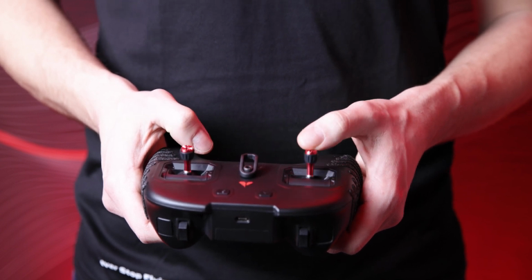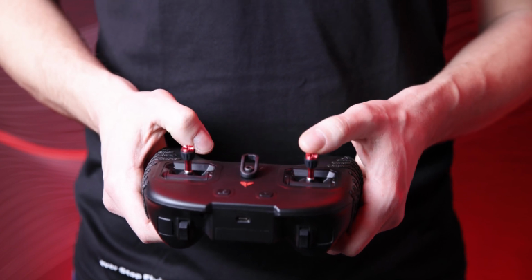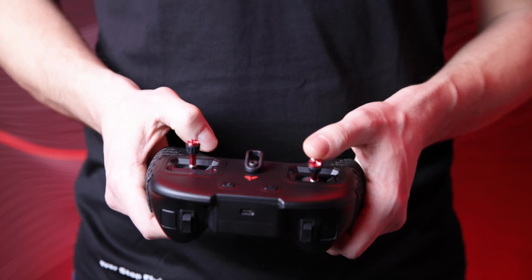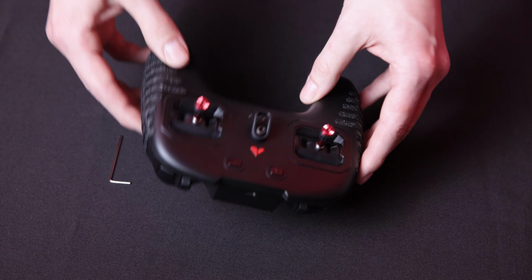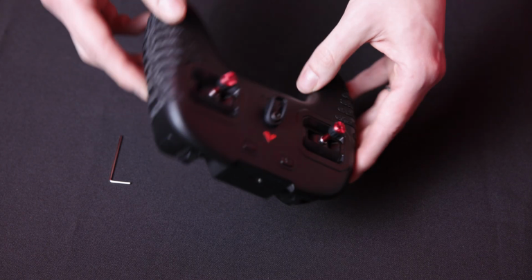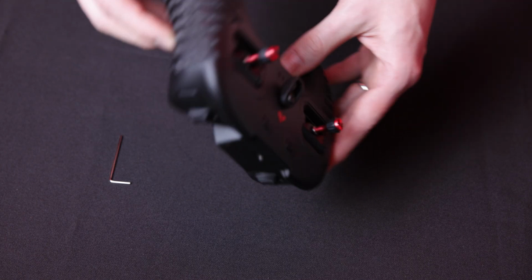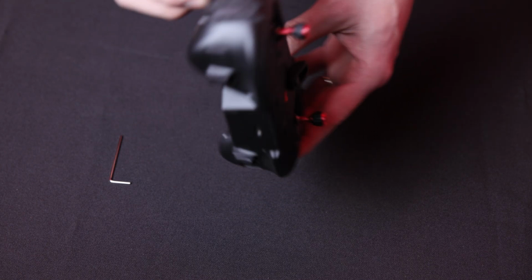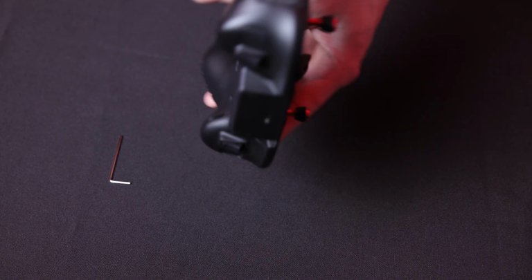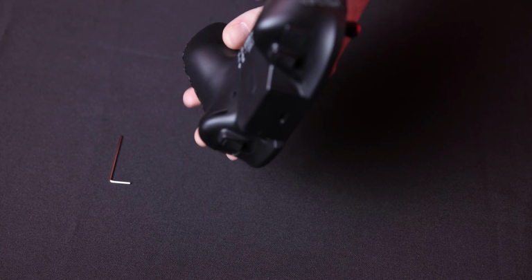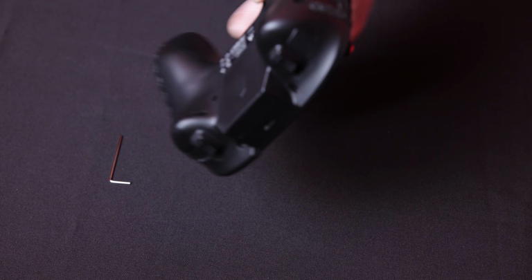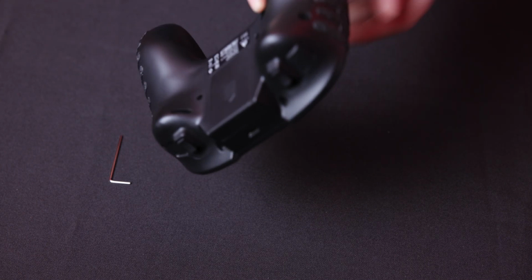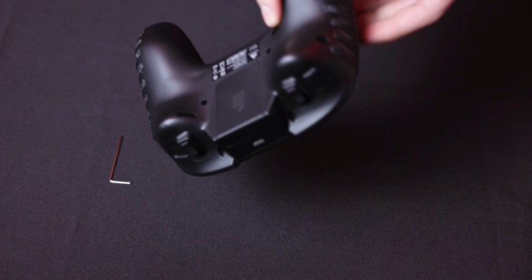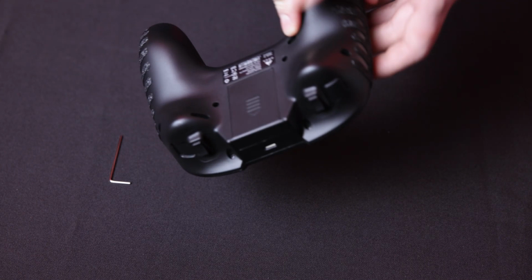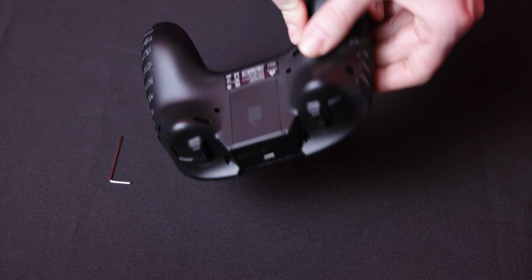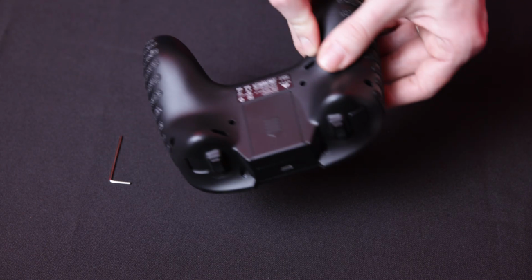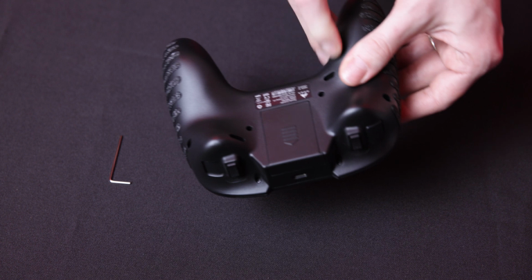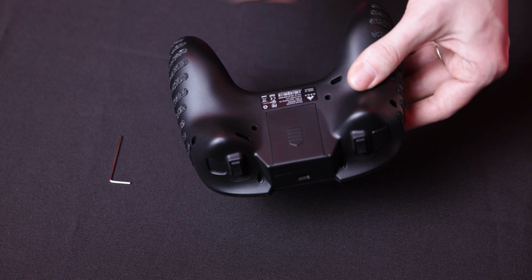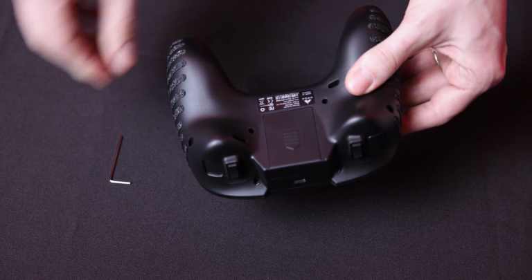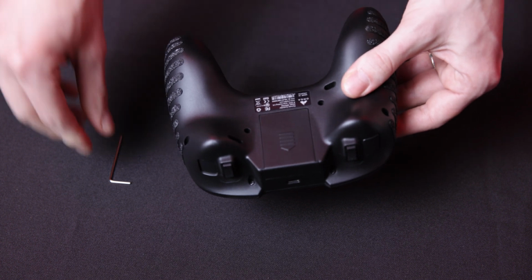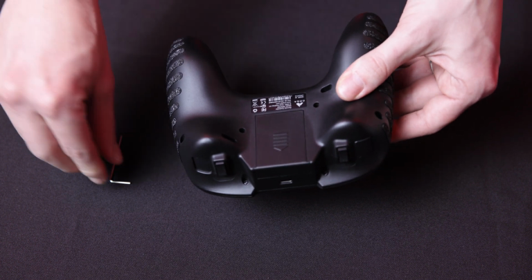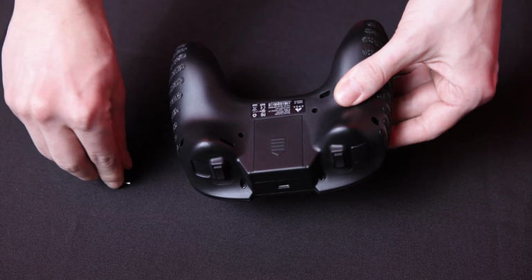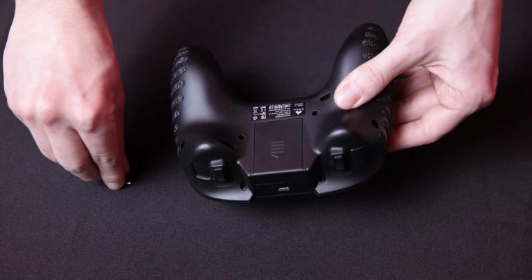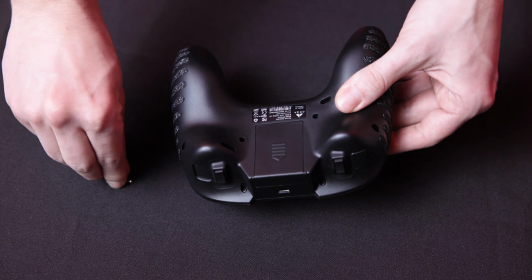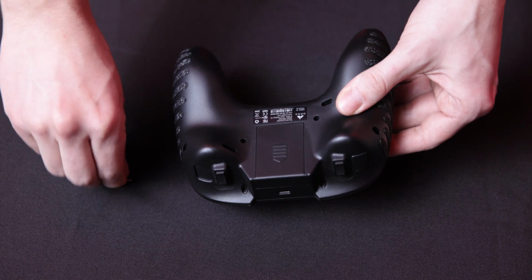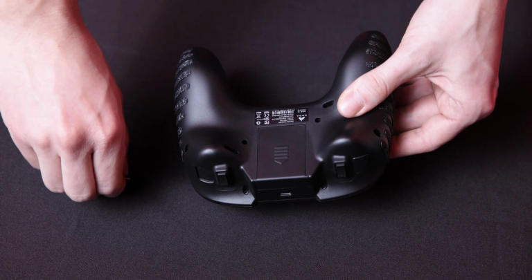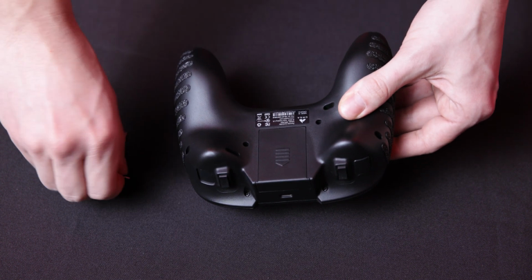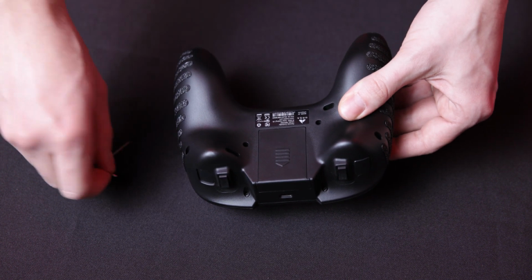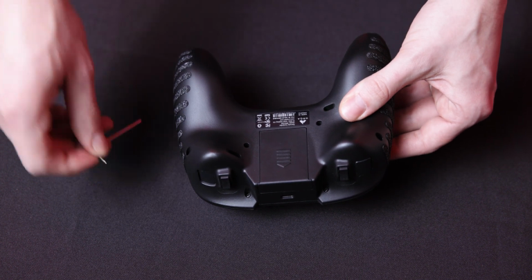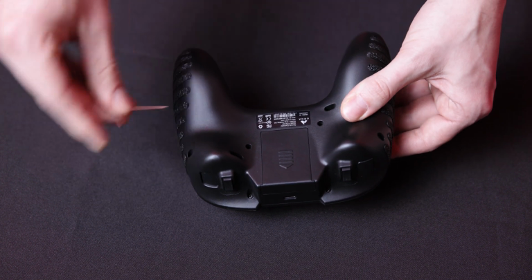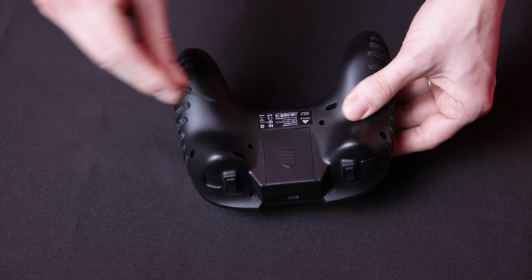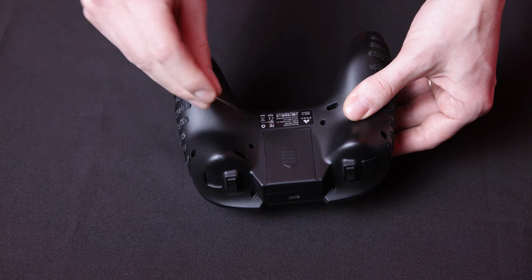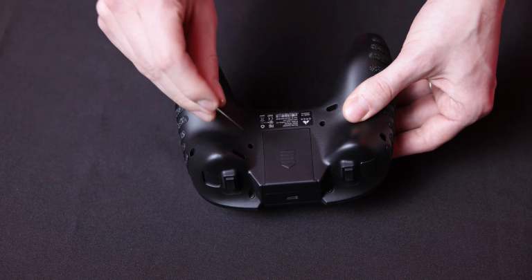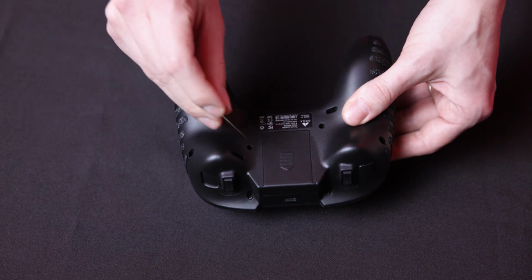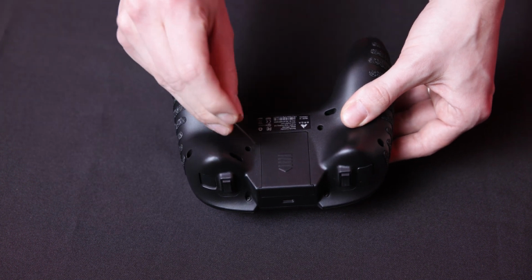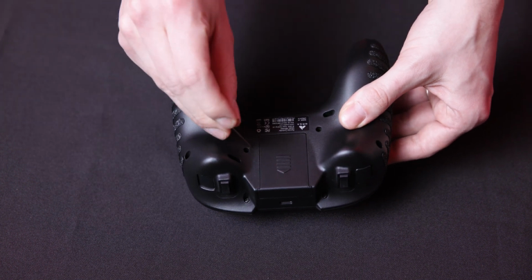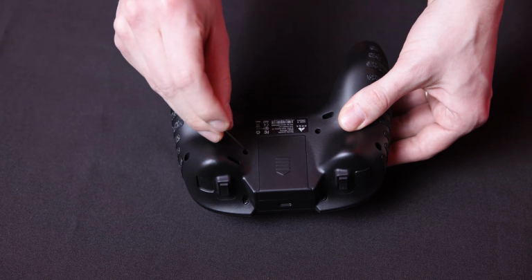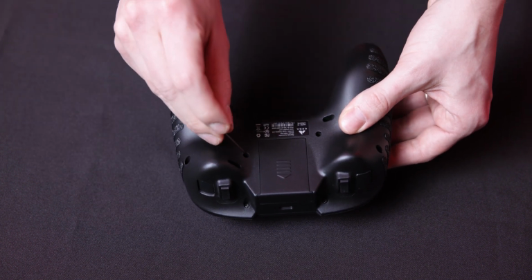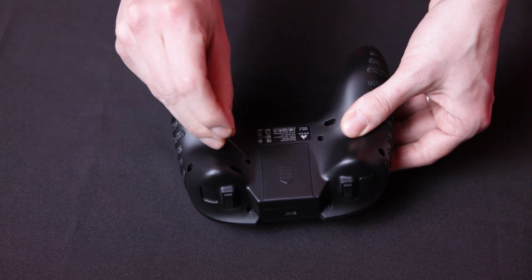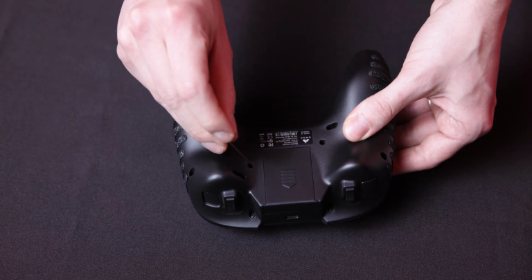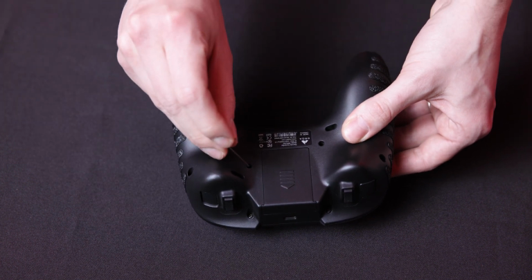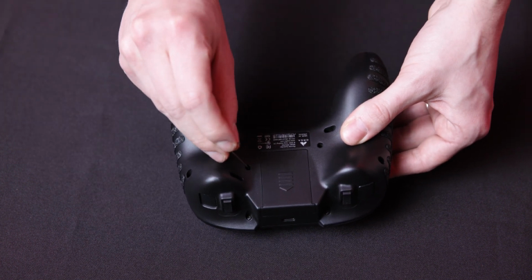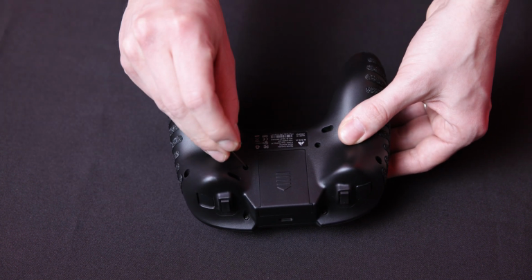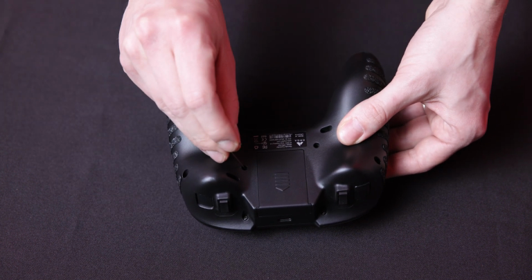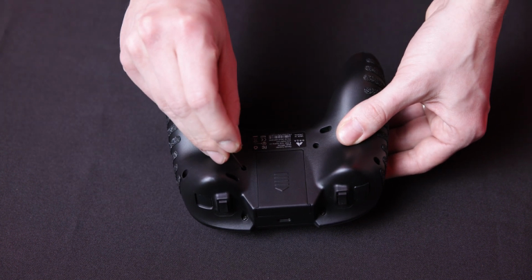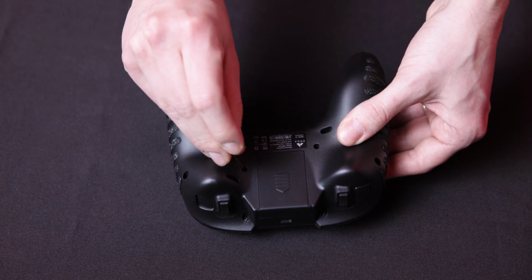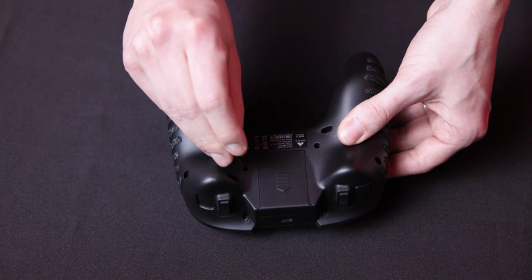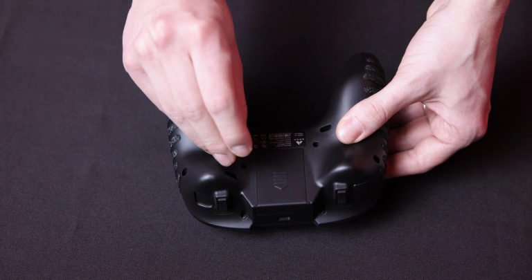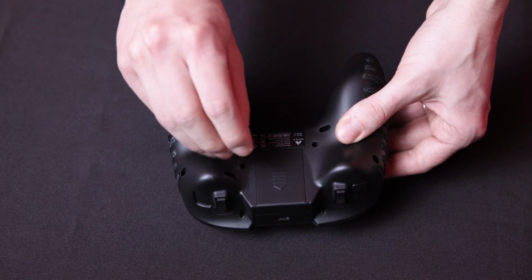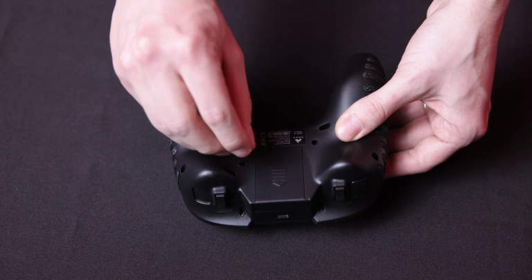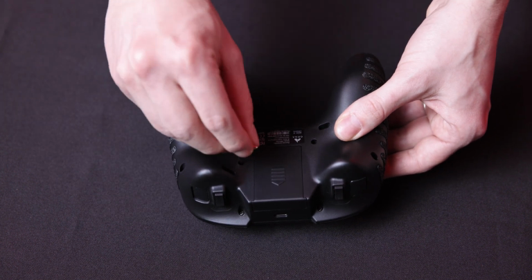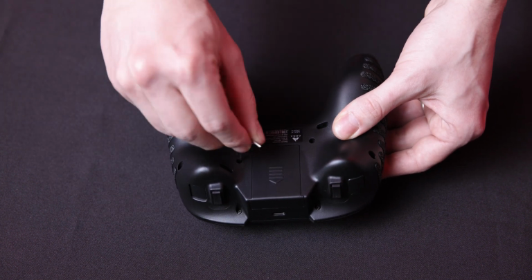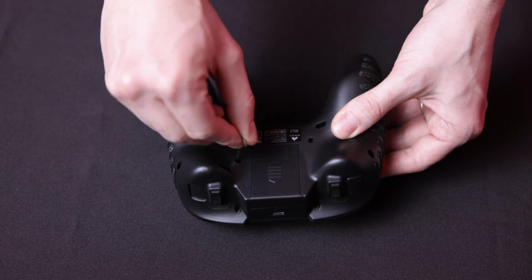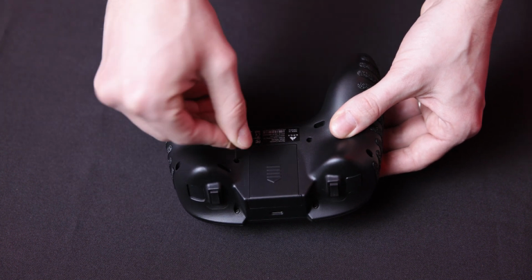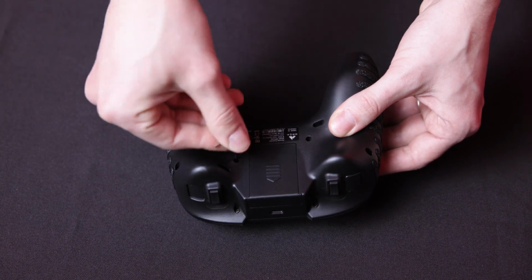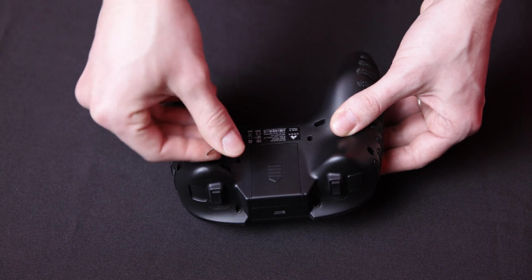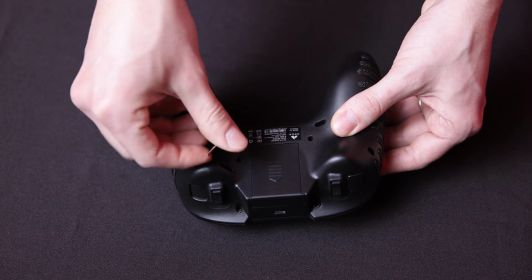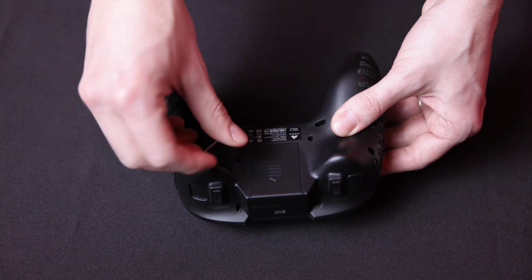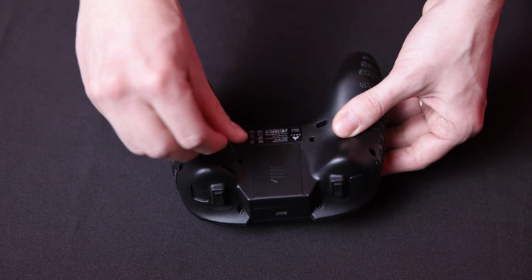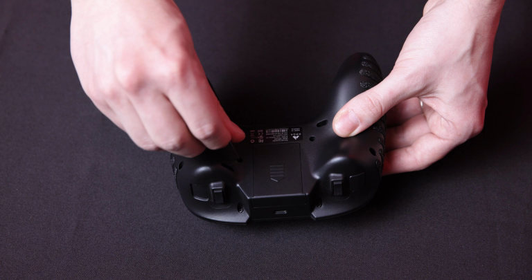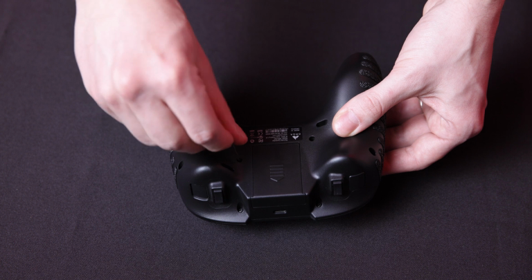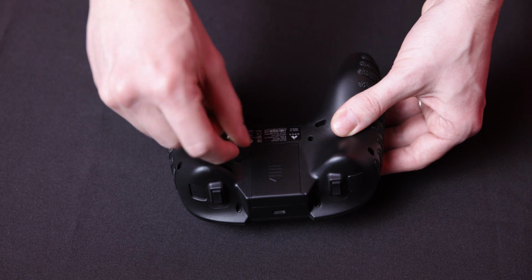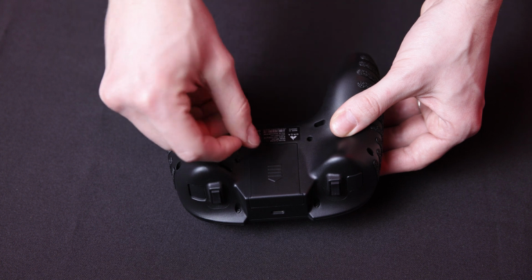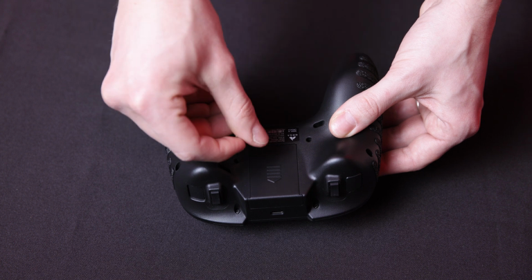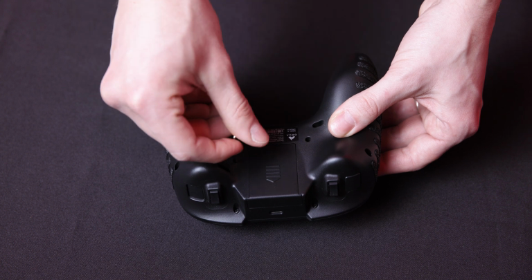By loosening the screws in the middle diagonal bolt holes via hex key, you can adjust both gimbals to automatically return to their default position.